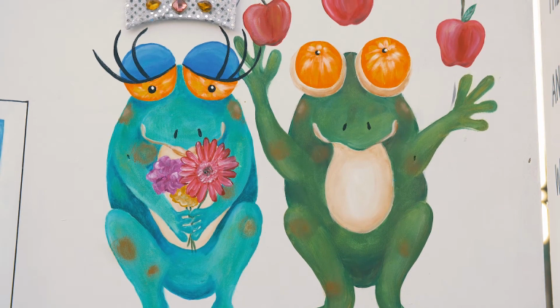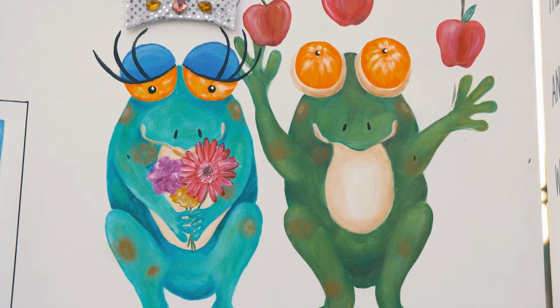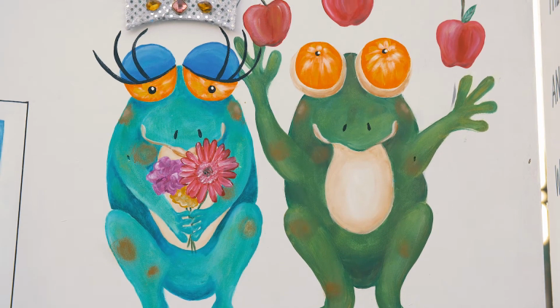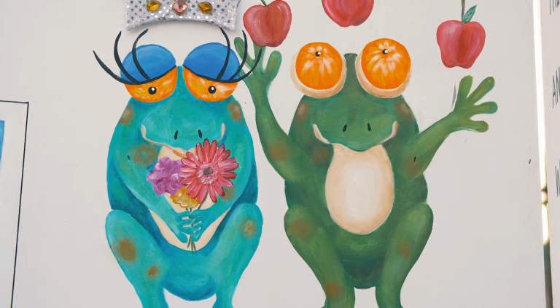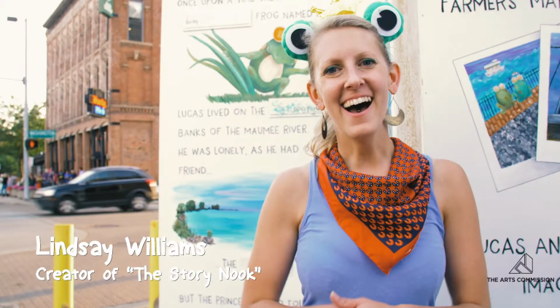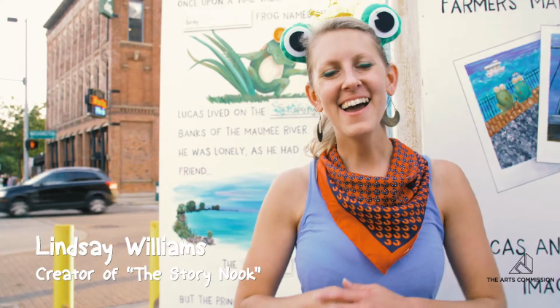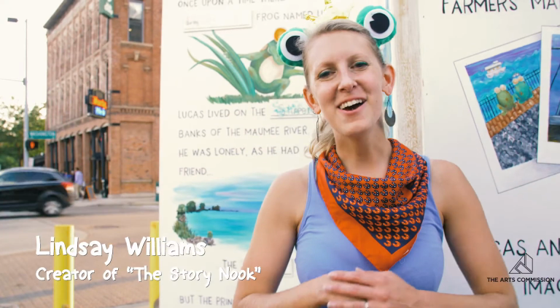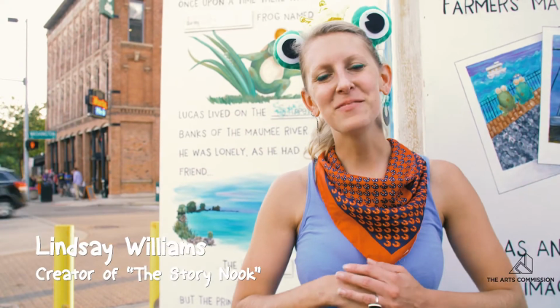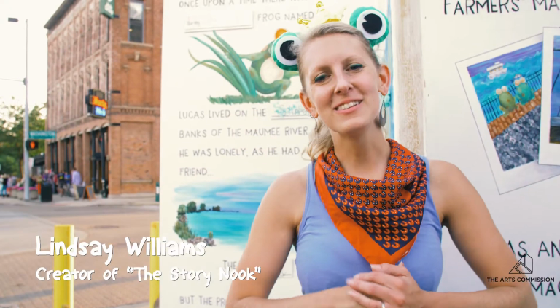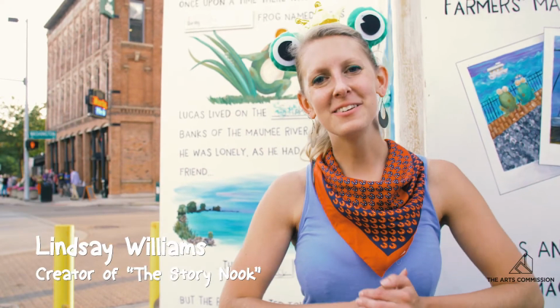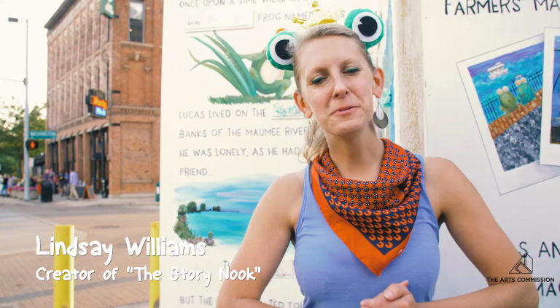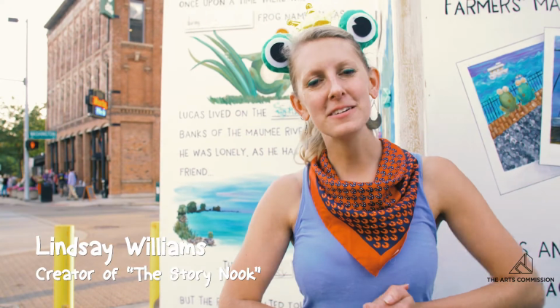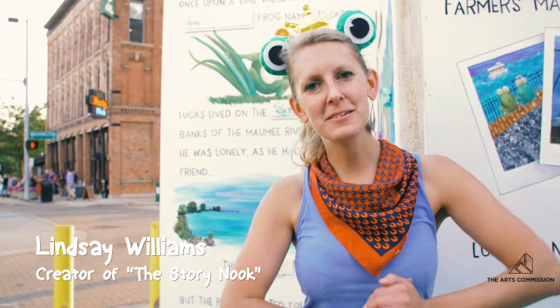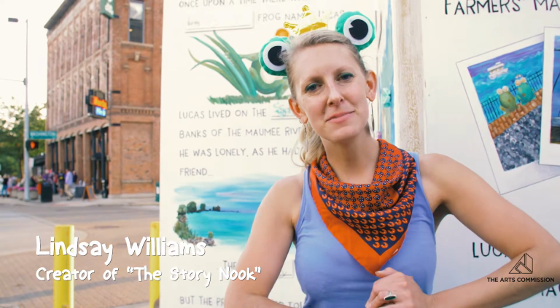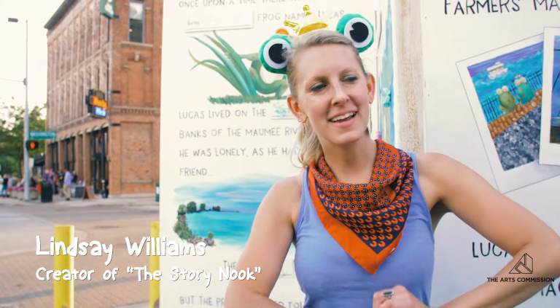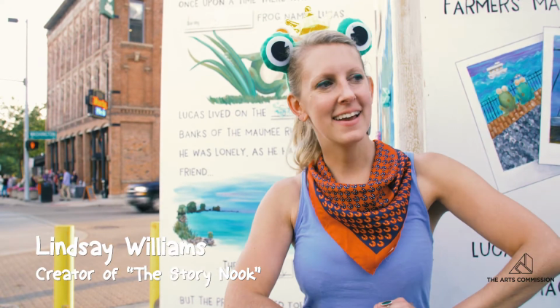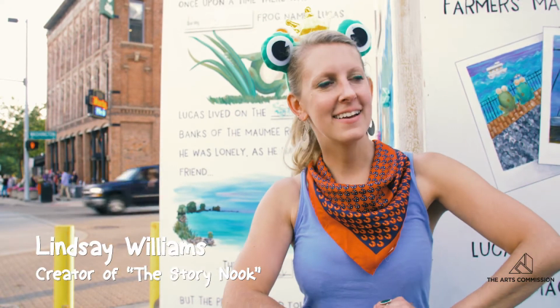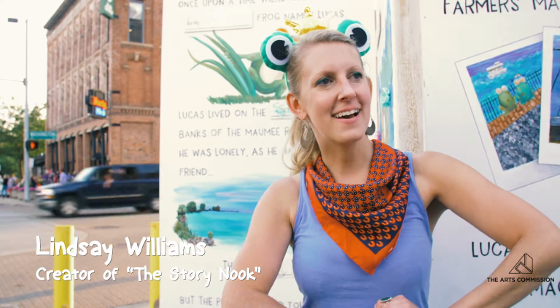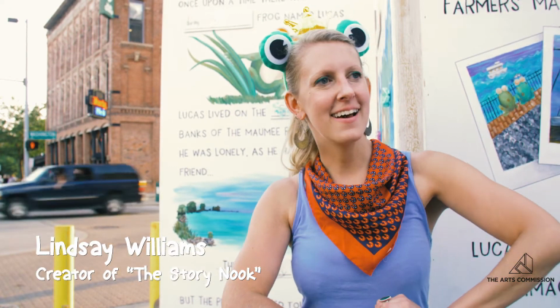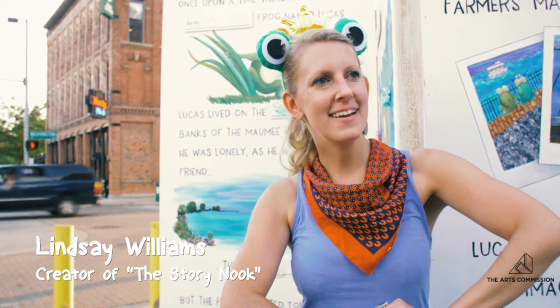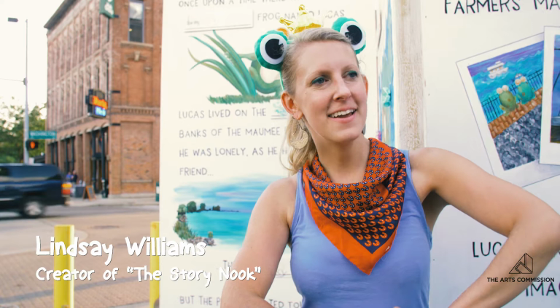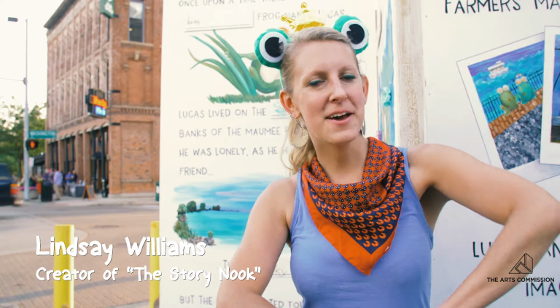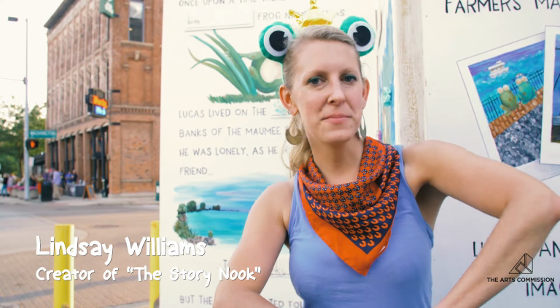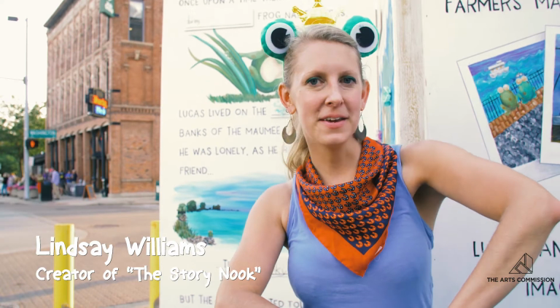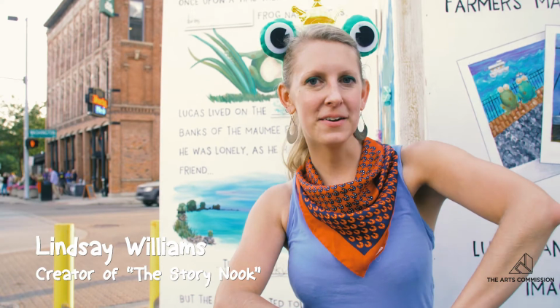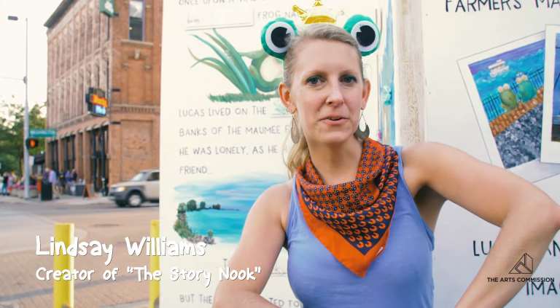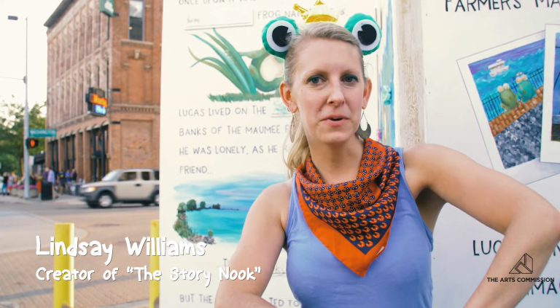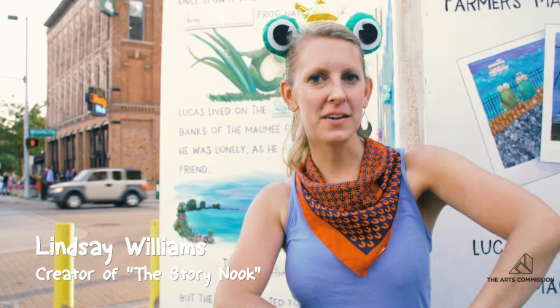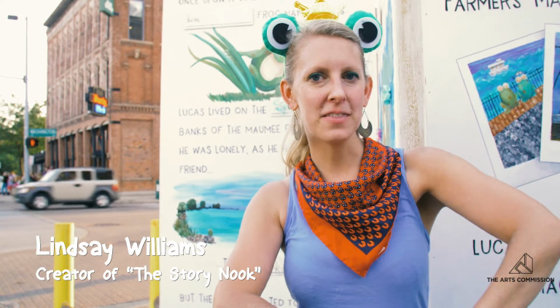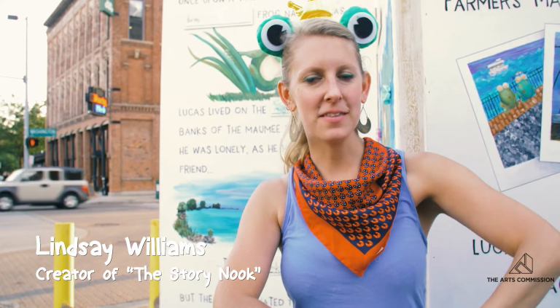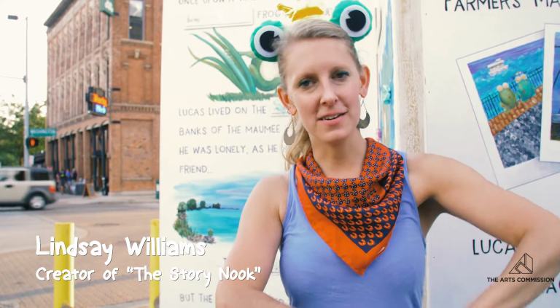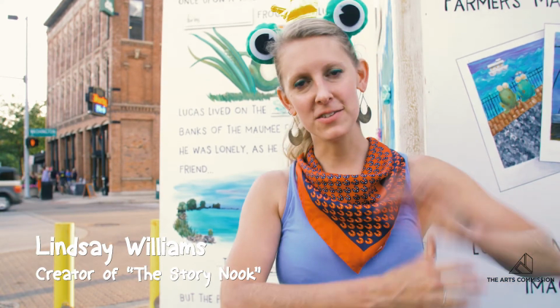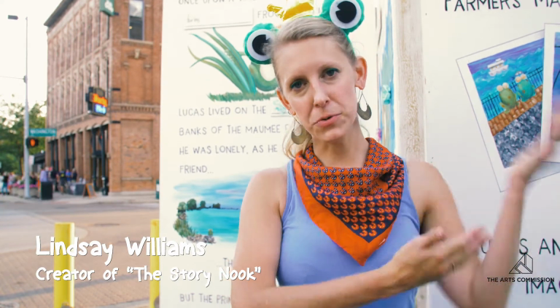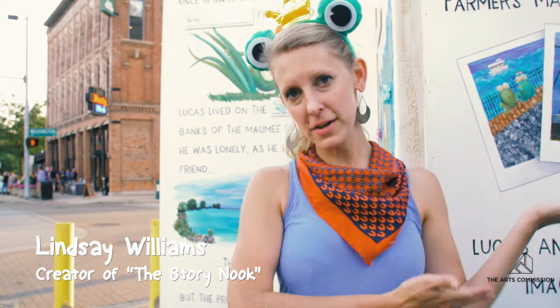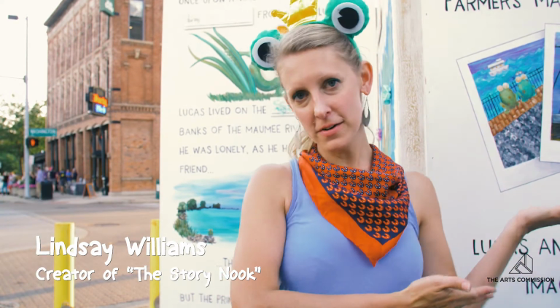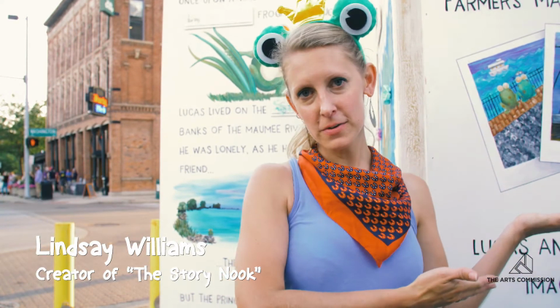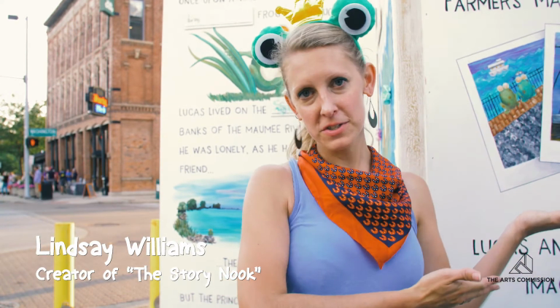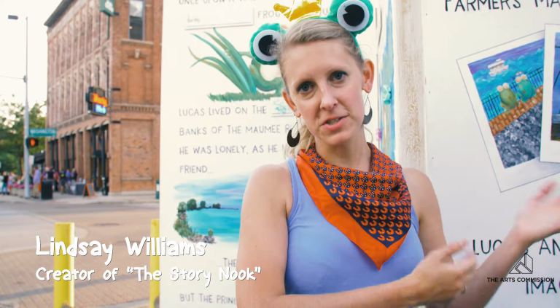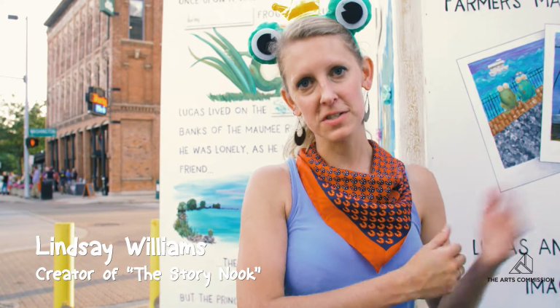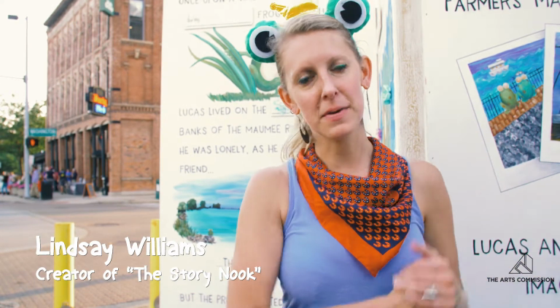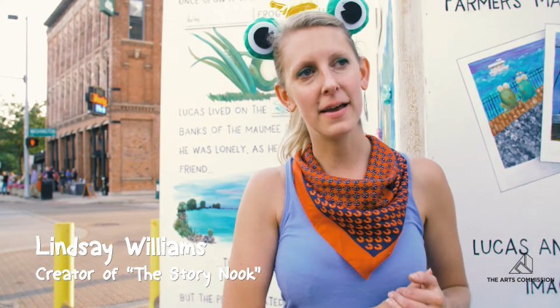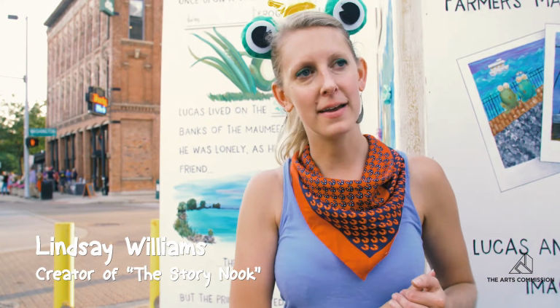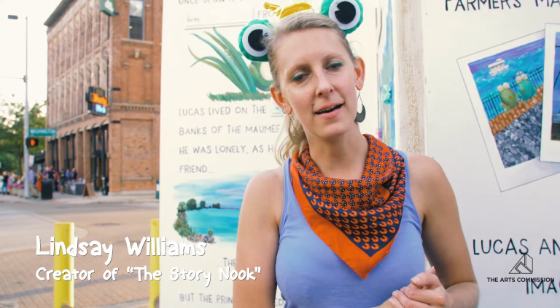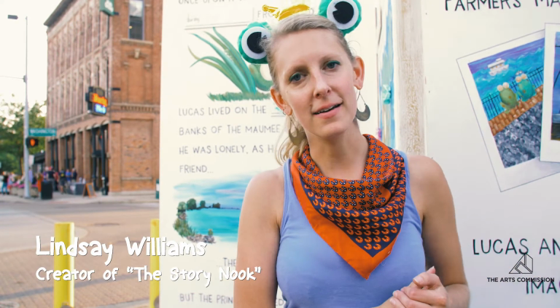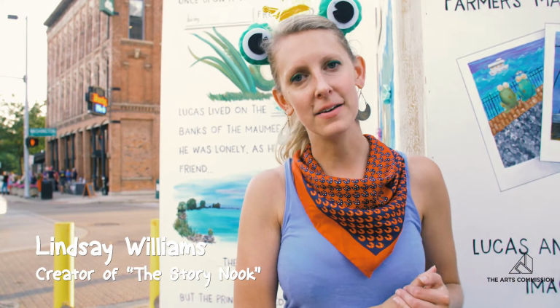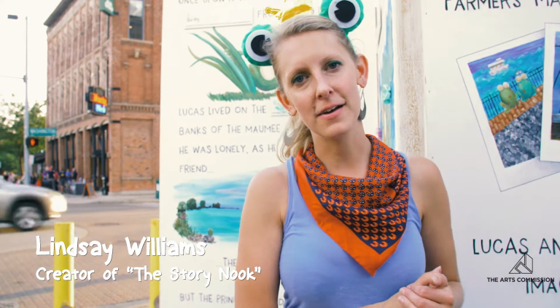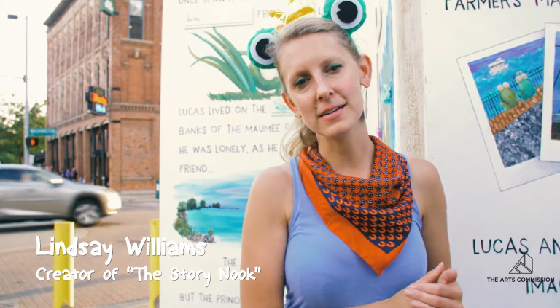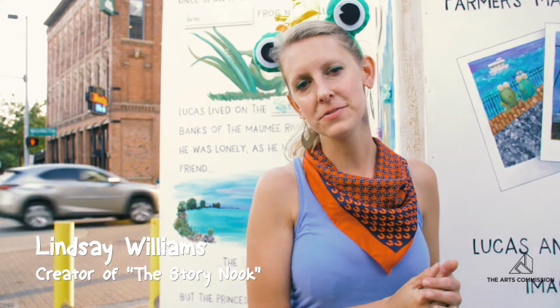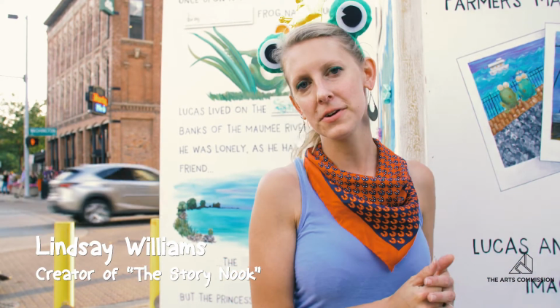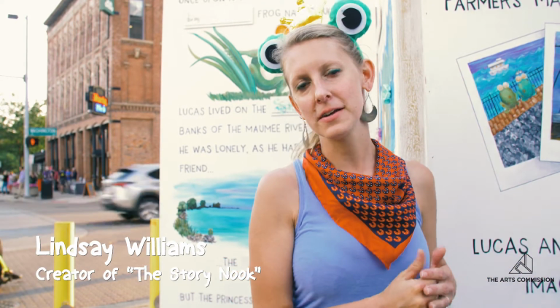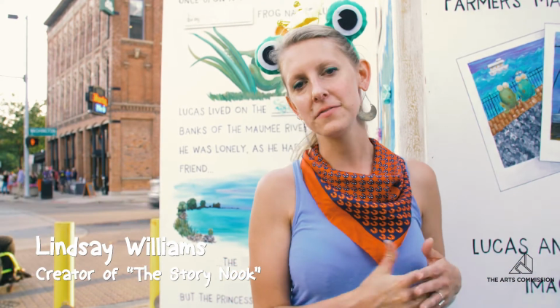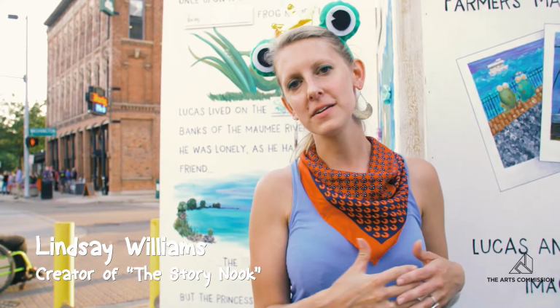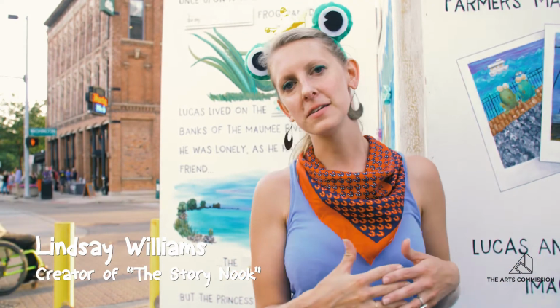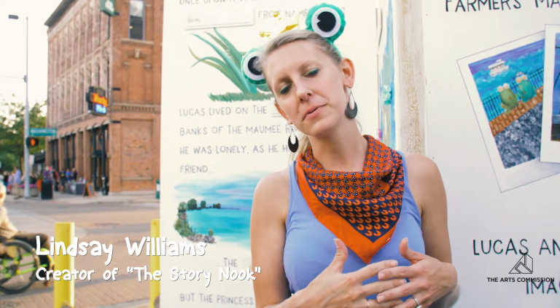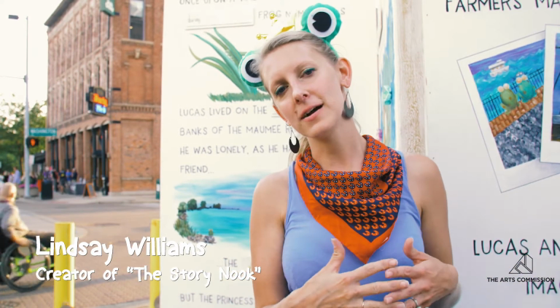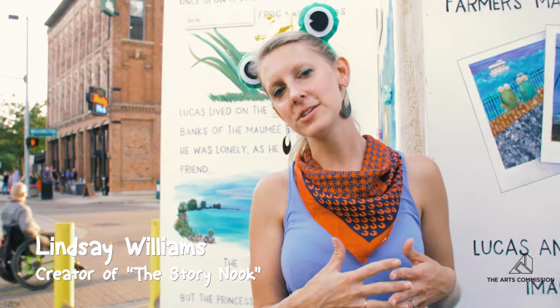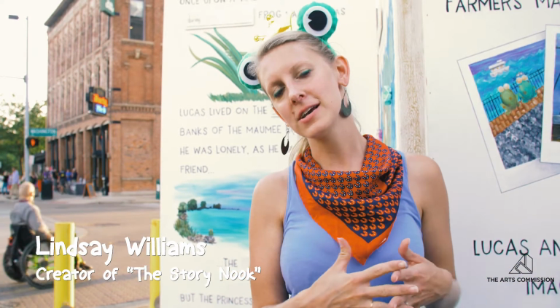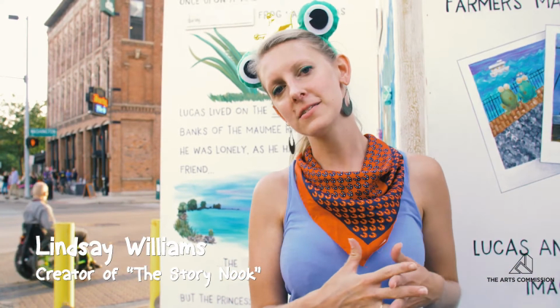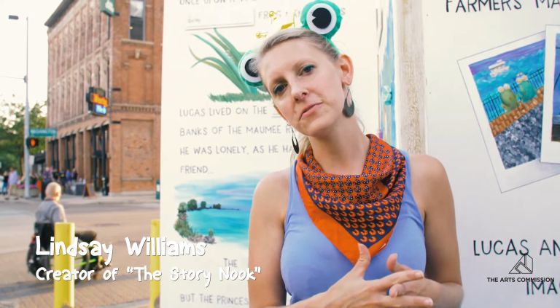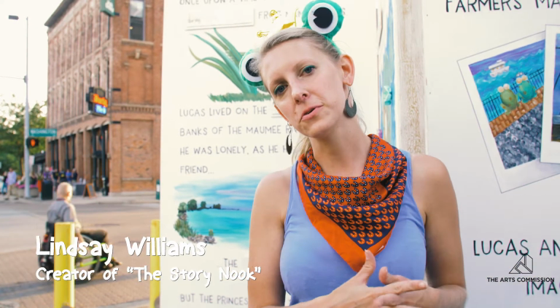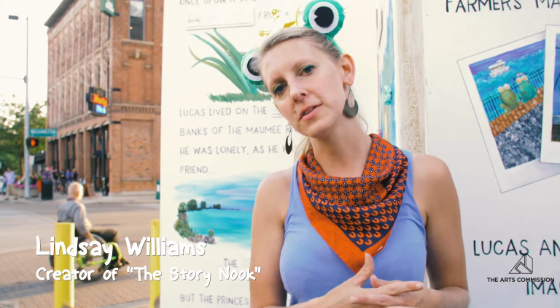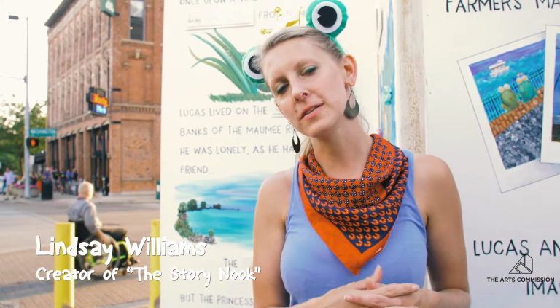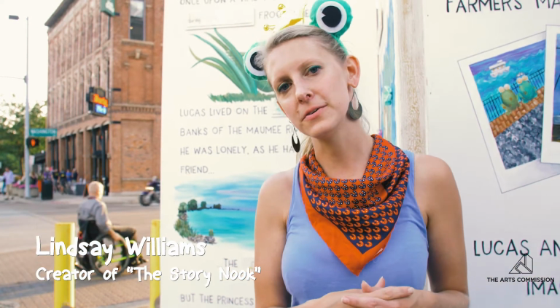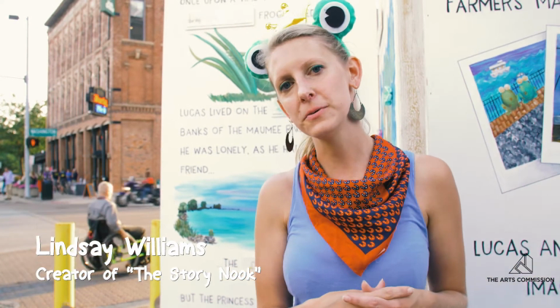Hi, I'm Lindsay Williams and I am here with the Story Nook, which is my interactive grant-funded project for The Loop.